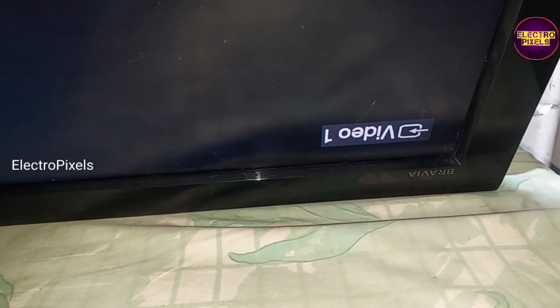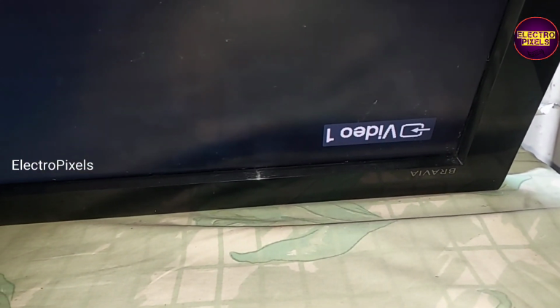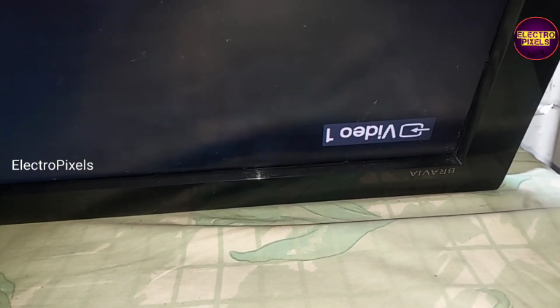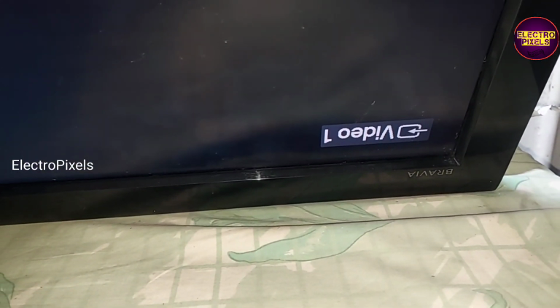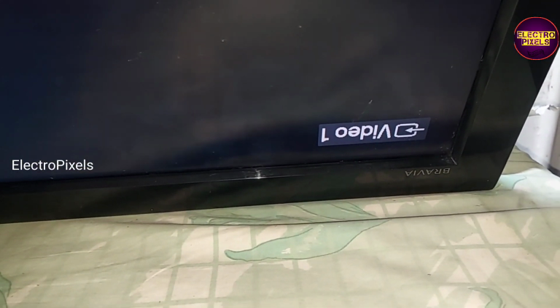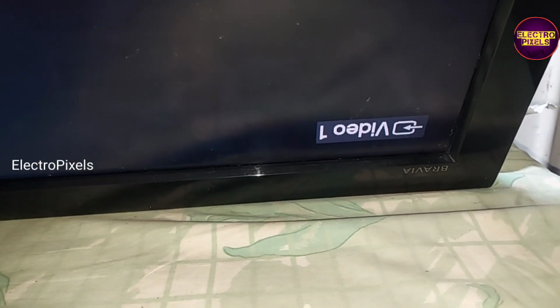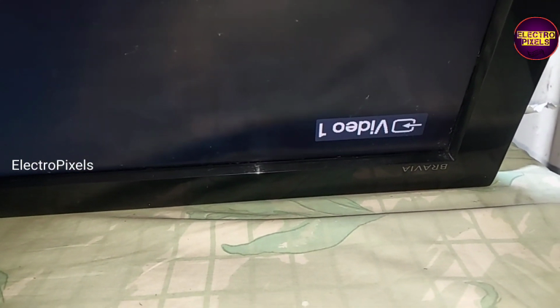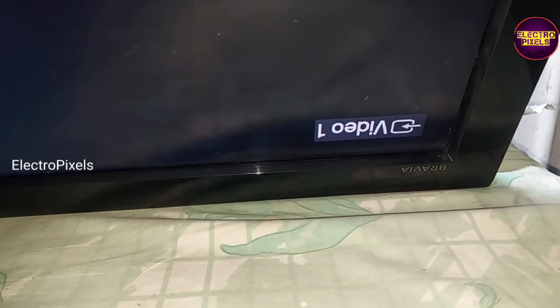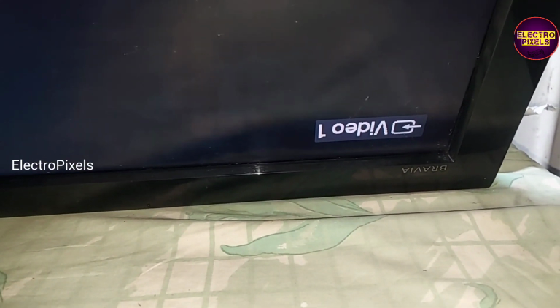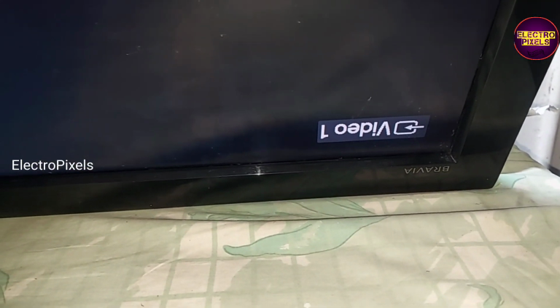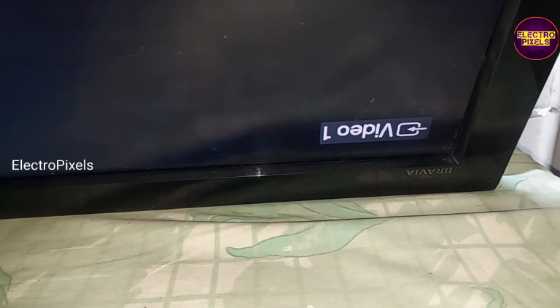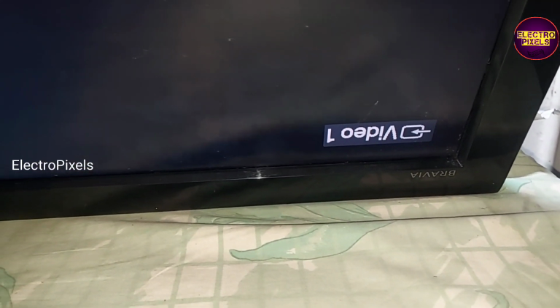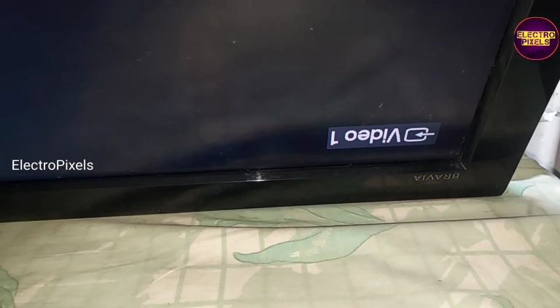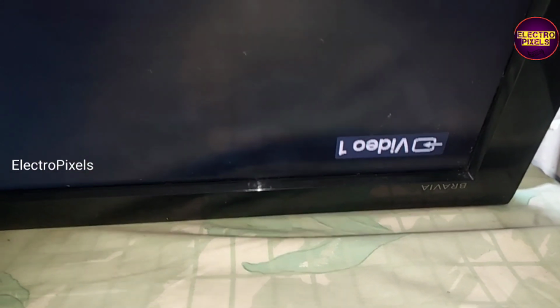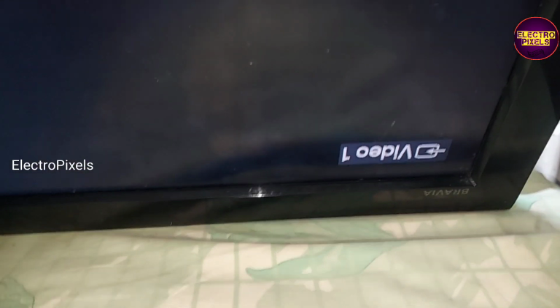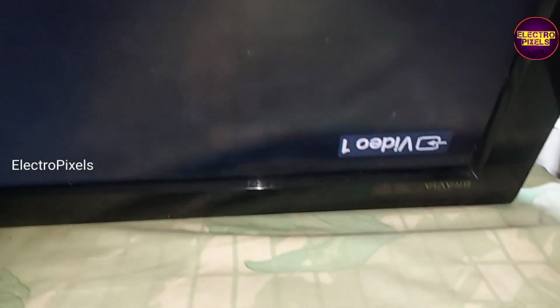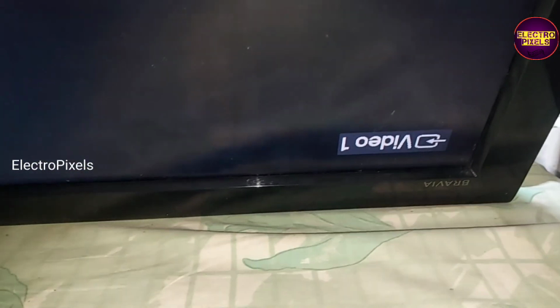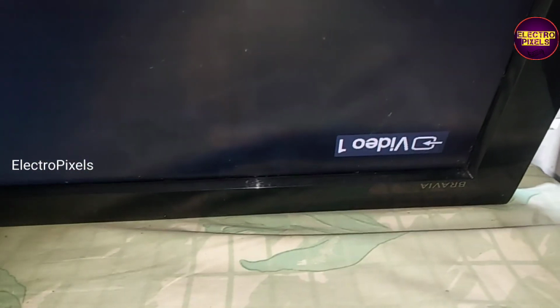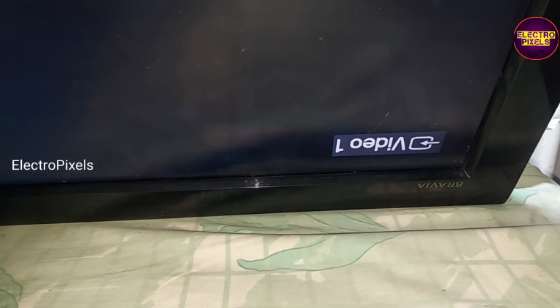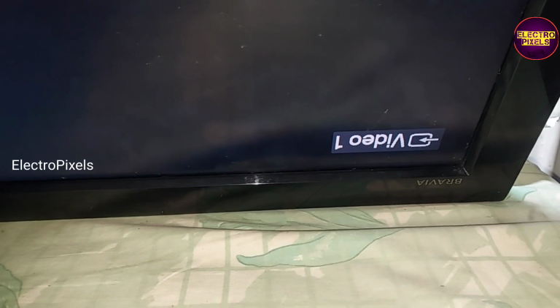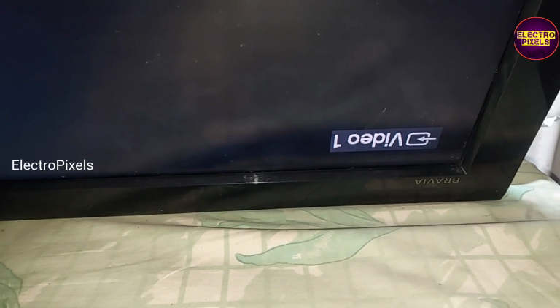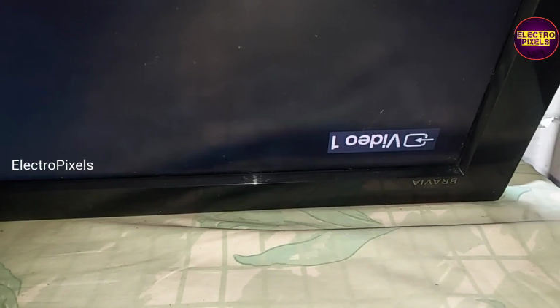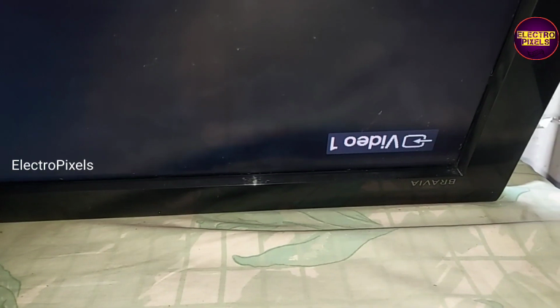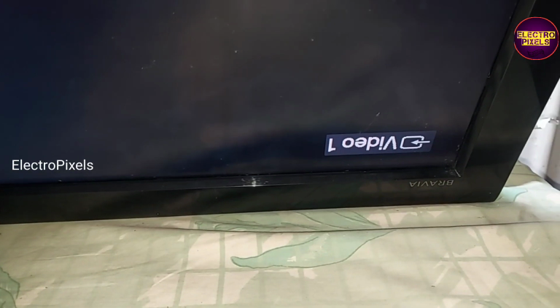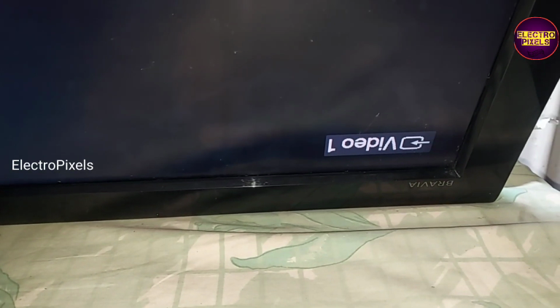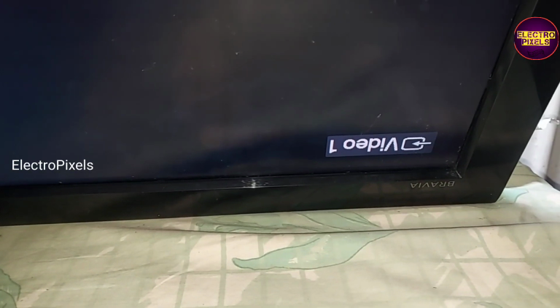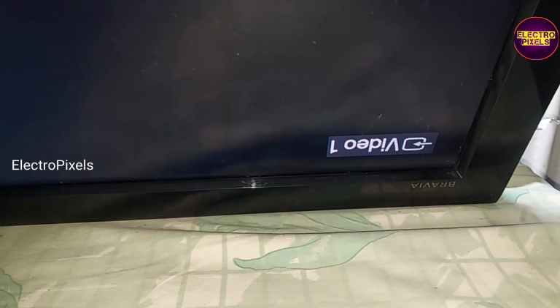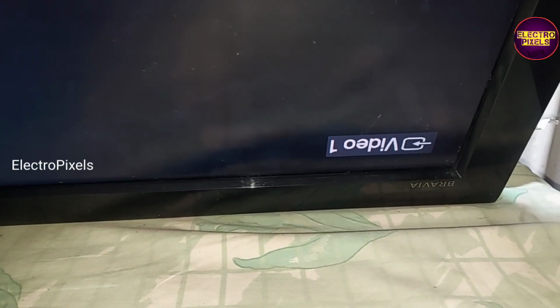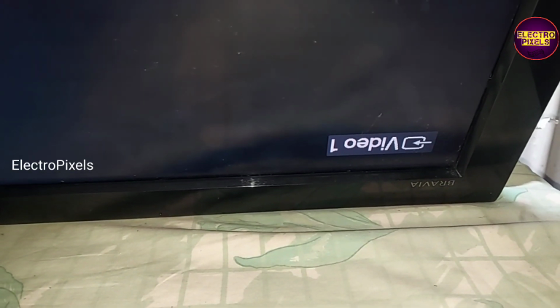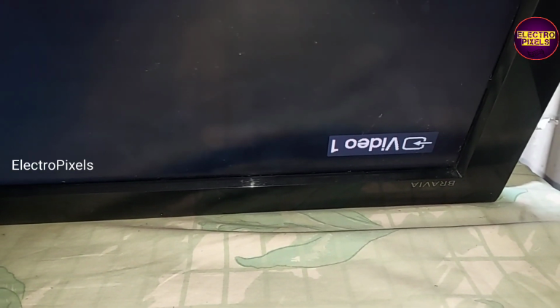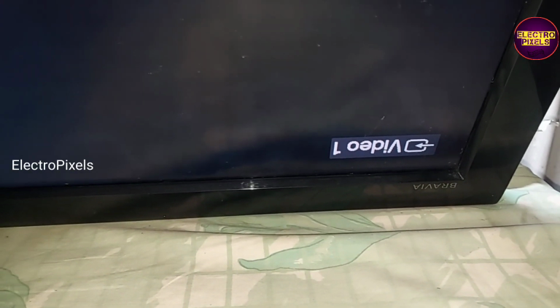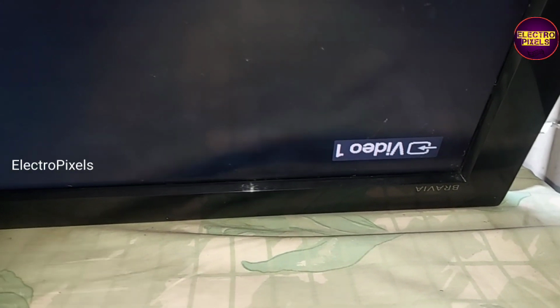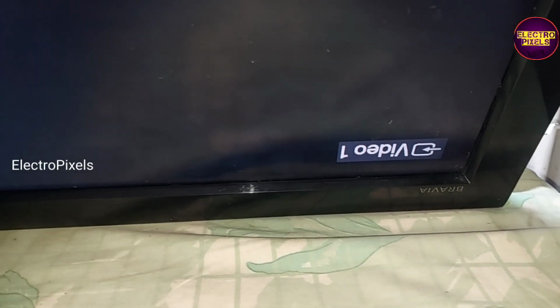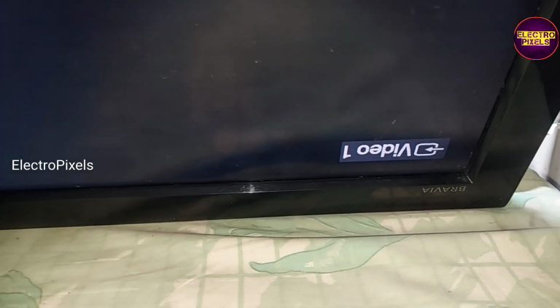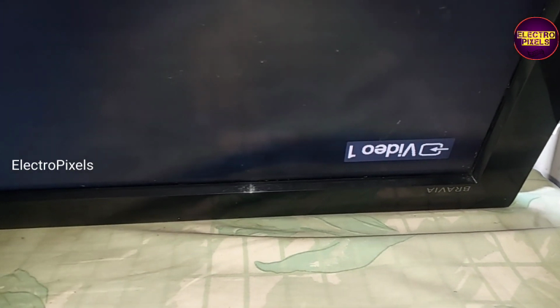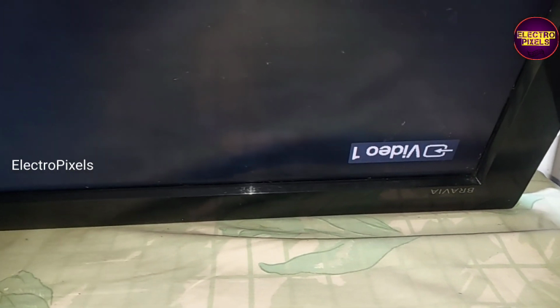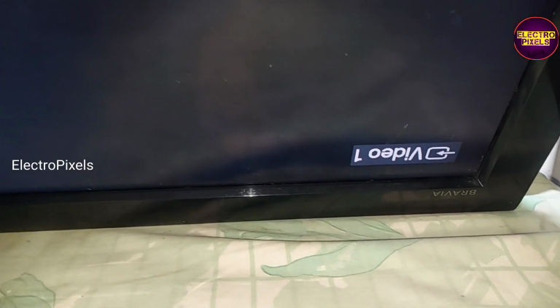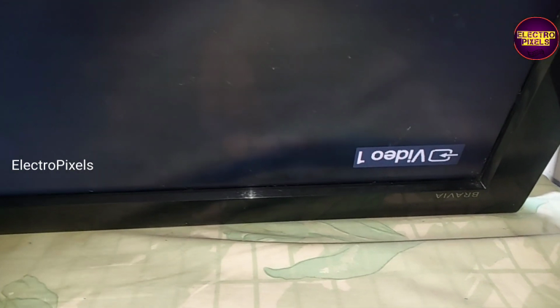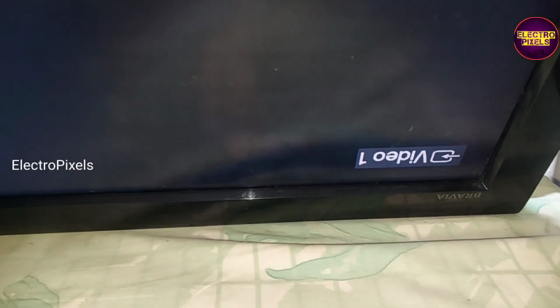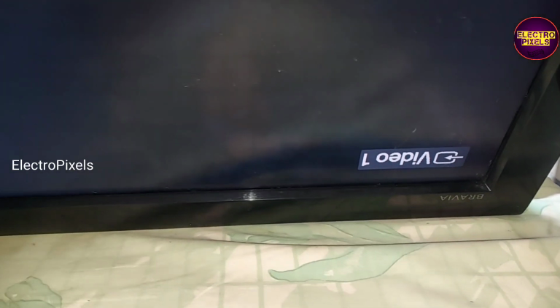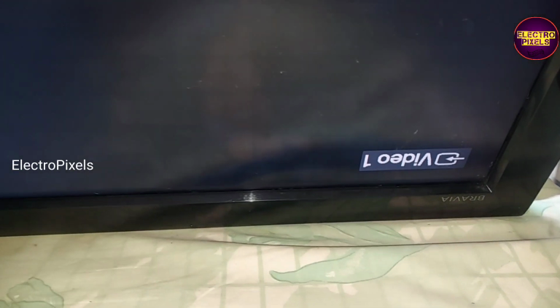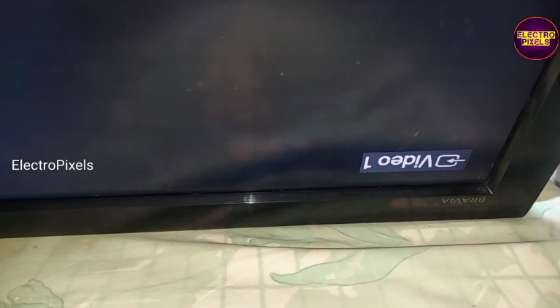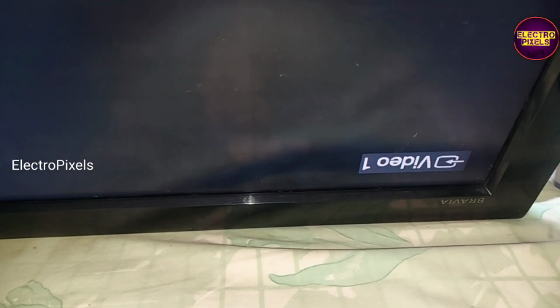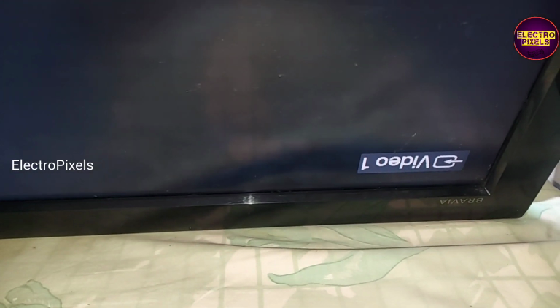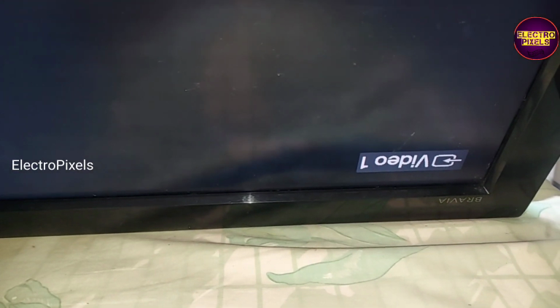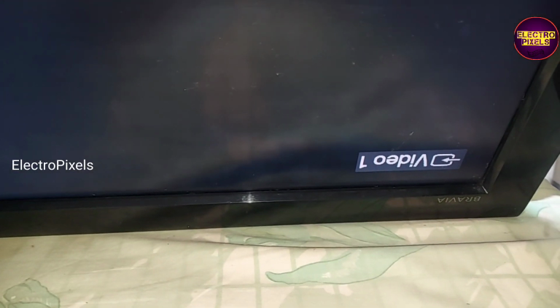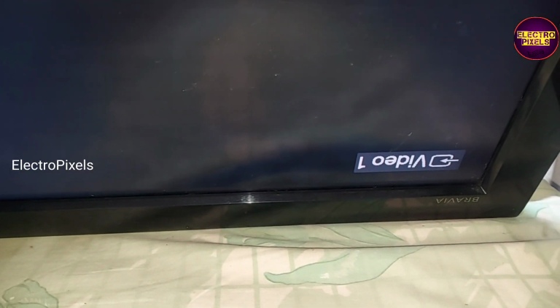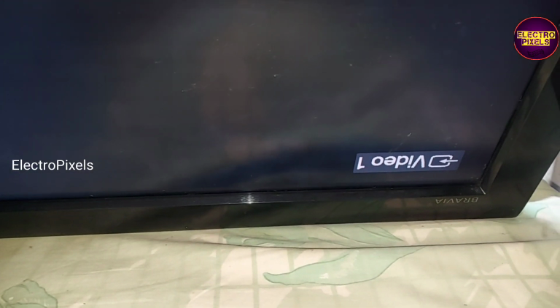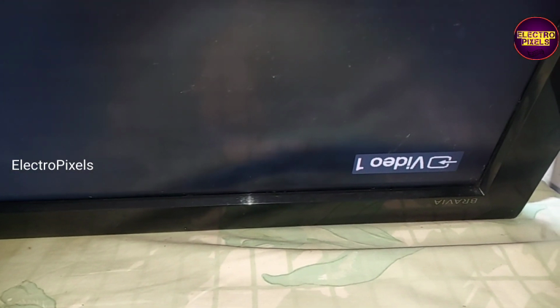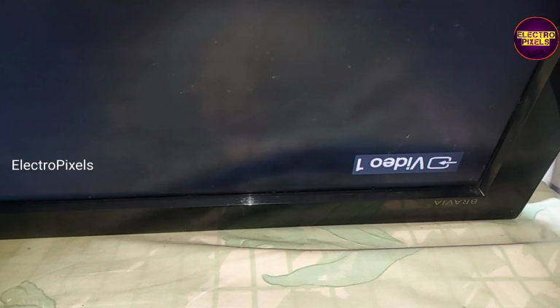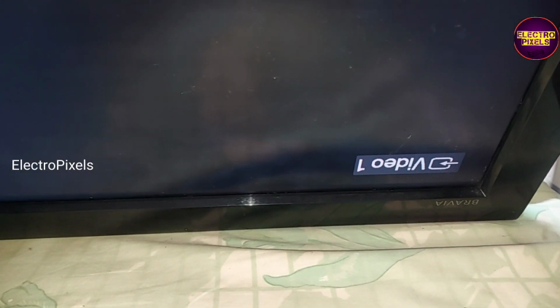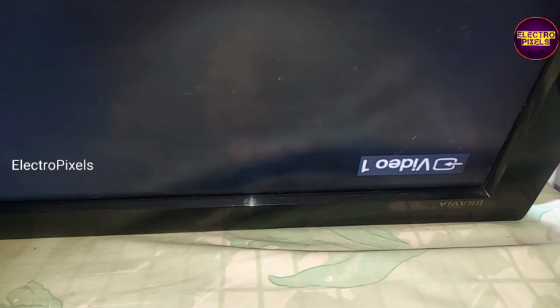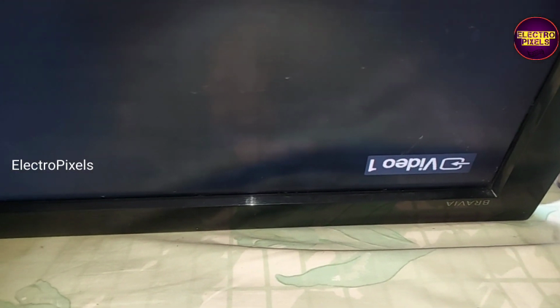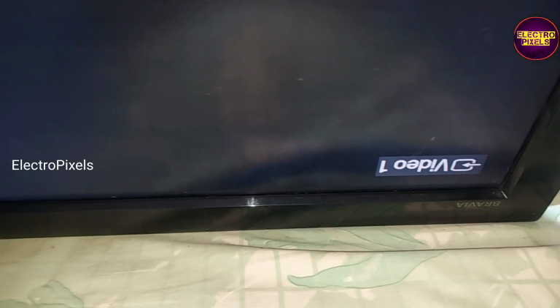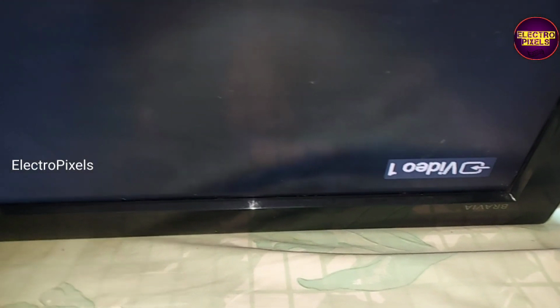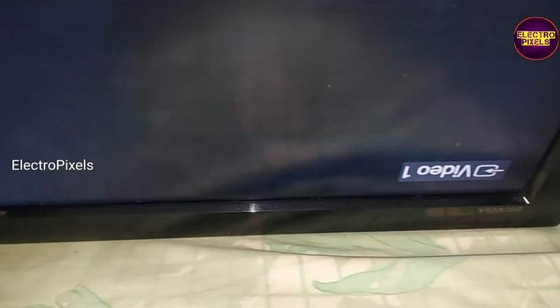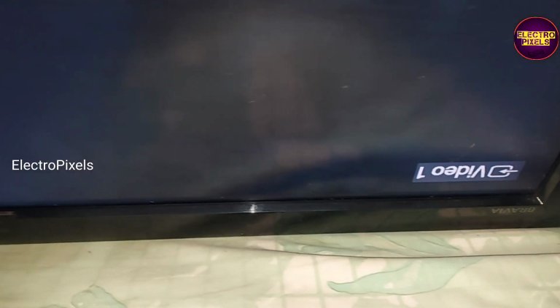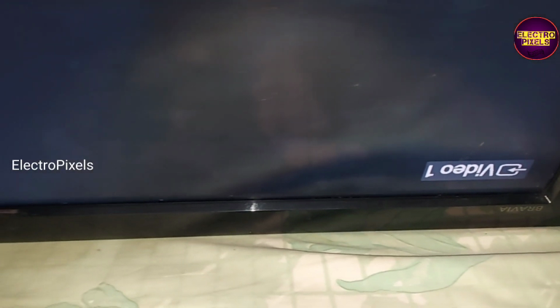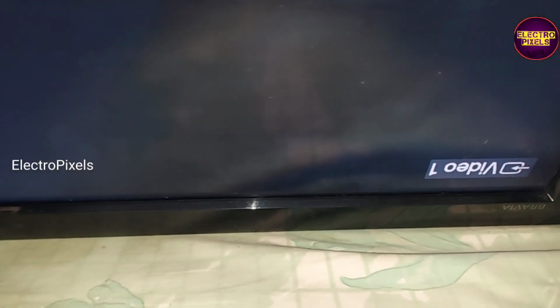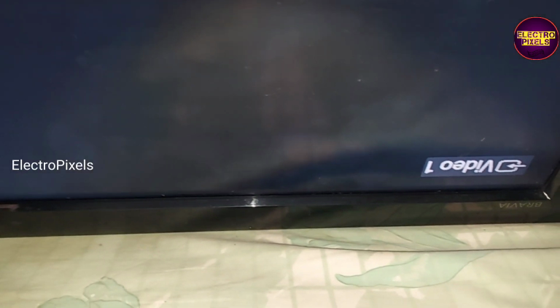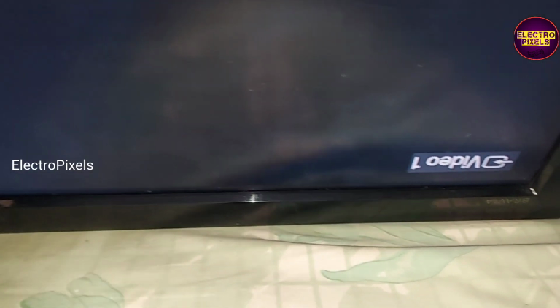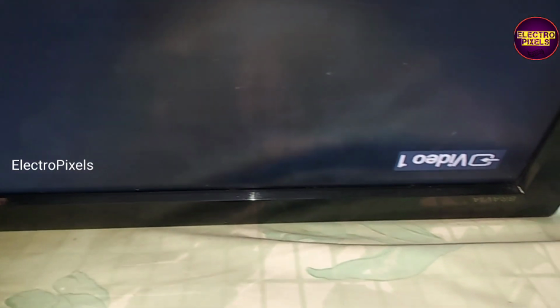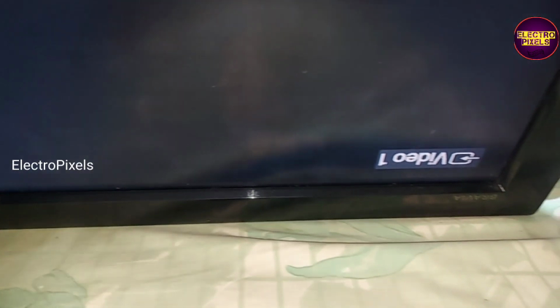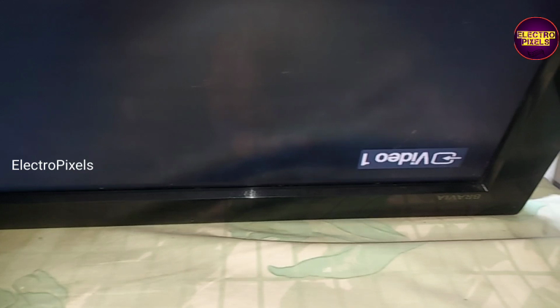Now let us turn on the TV and check the picture. See friends, now the complaint is solved — we can see now the display is clear and there is no white display issue.